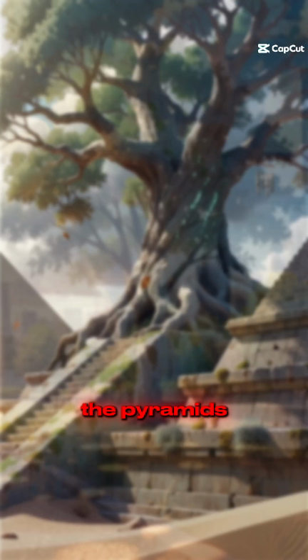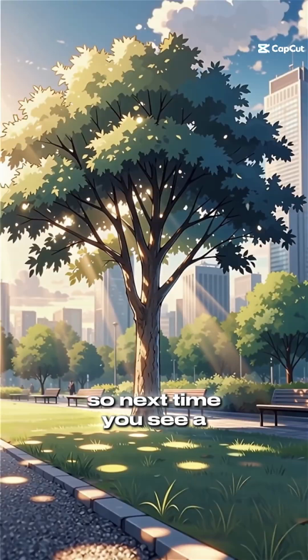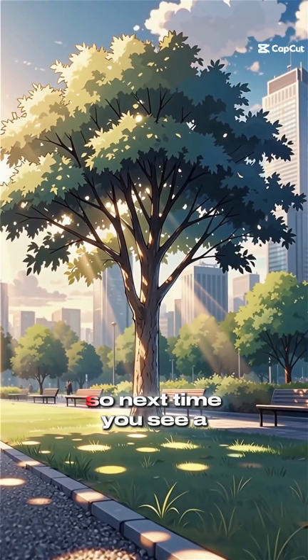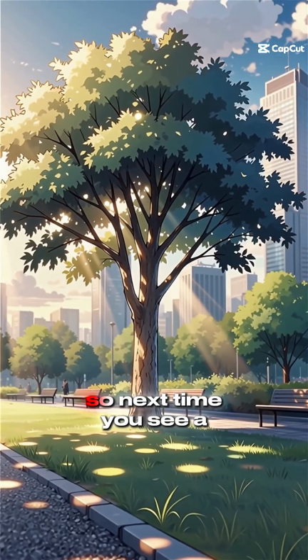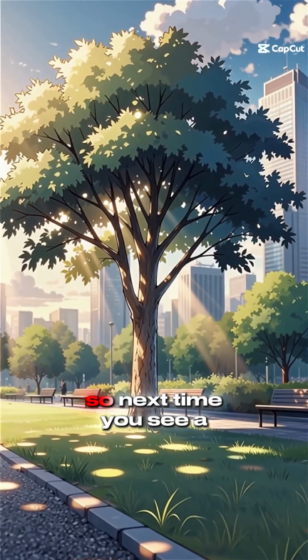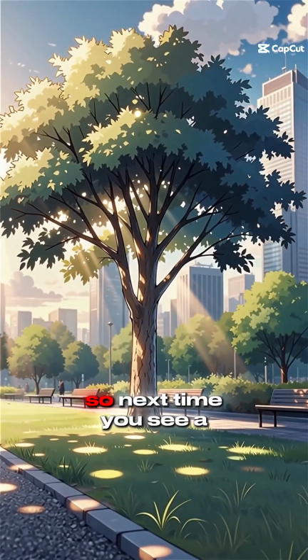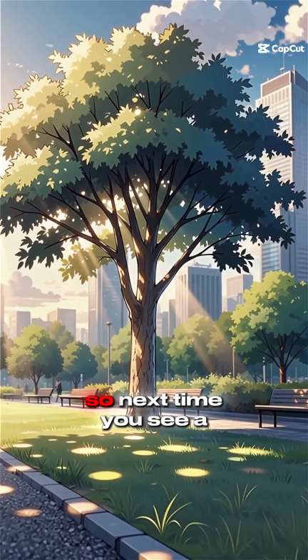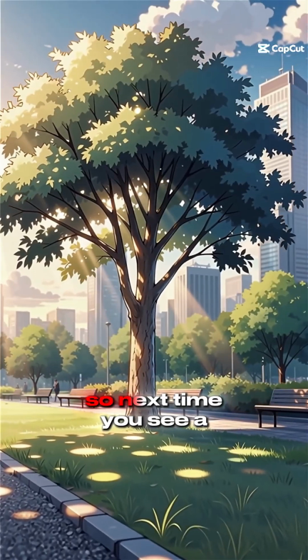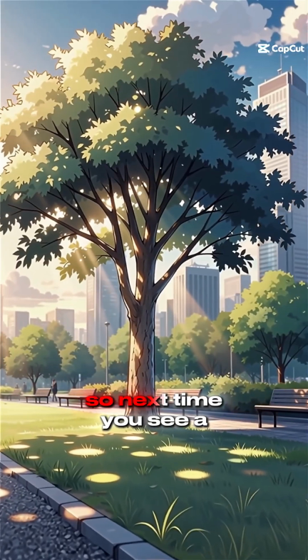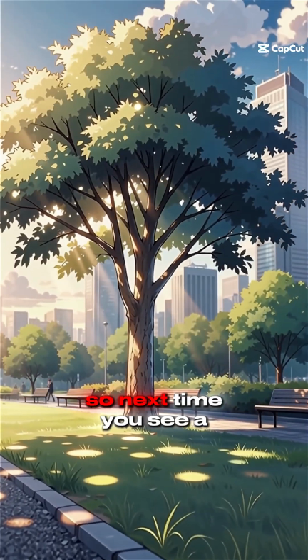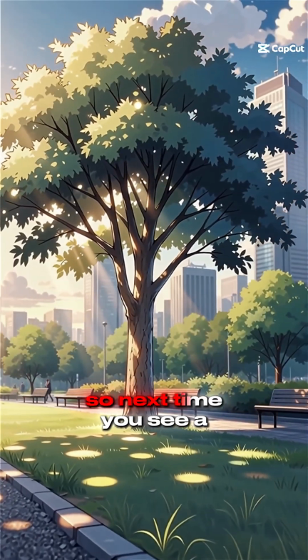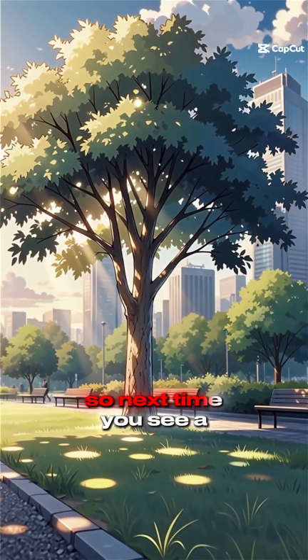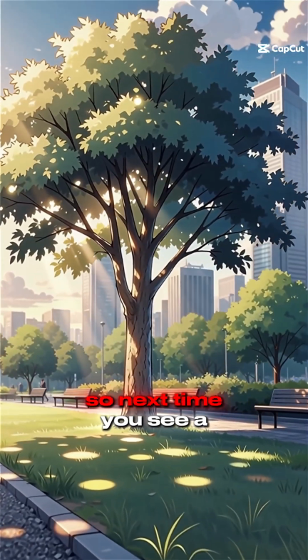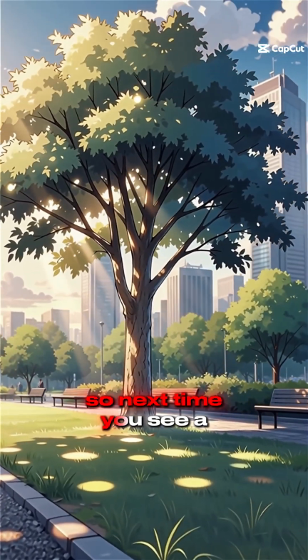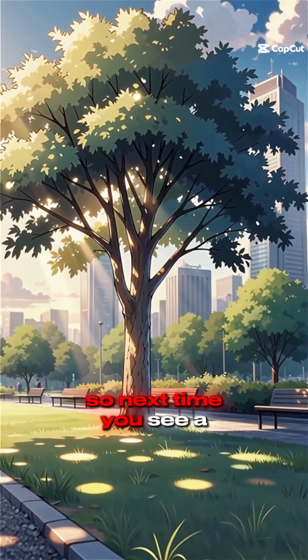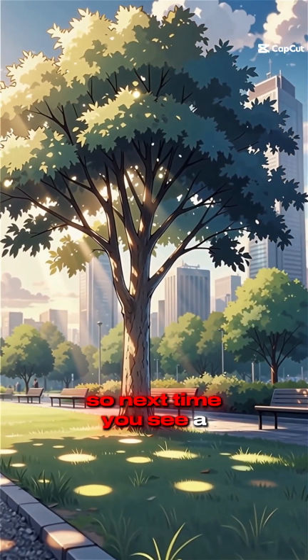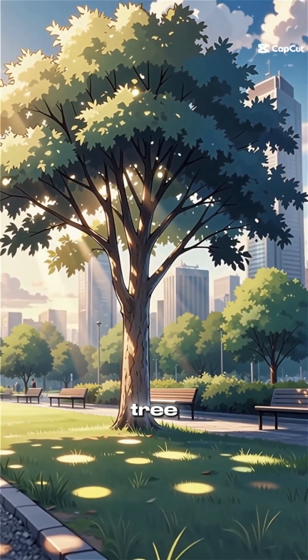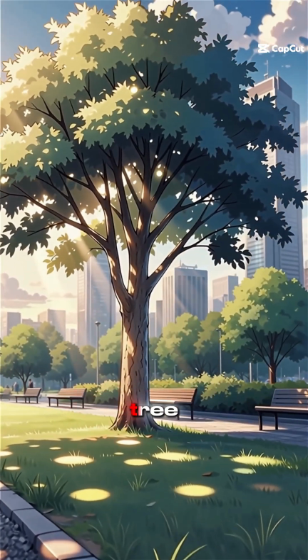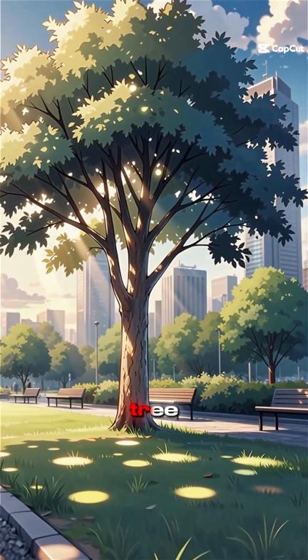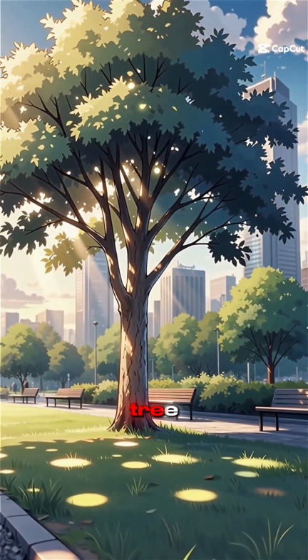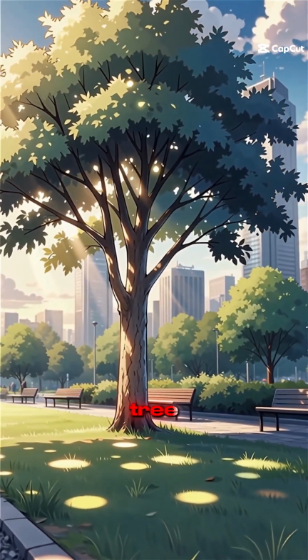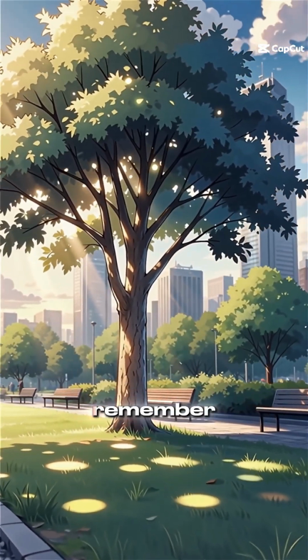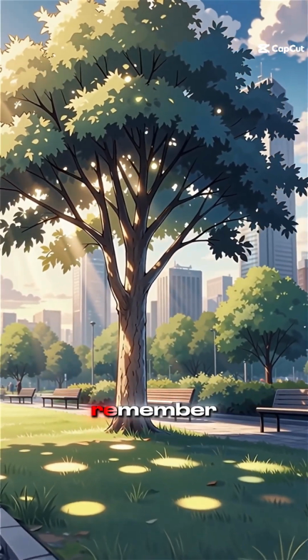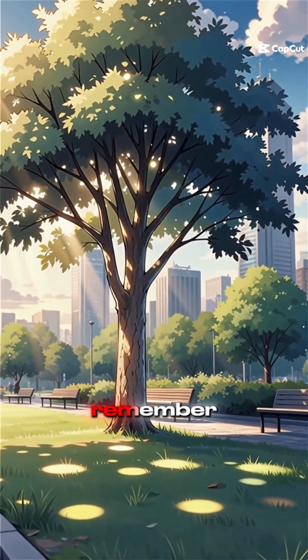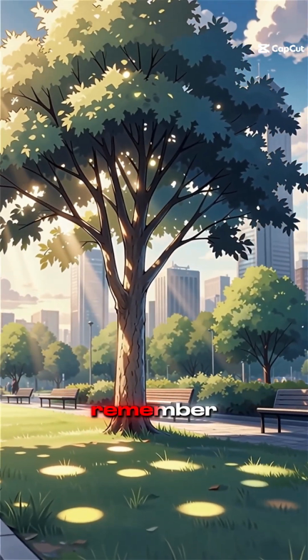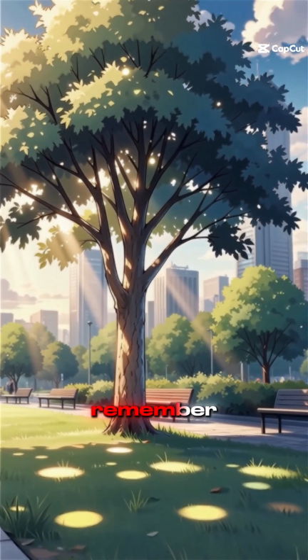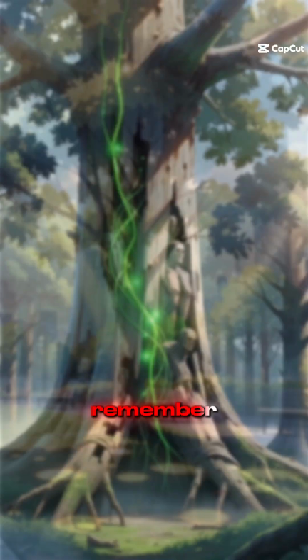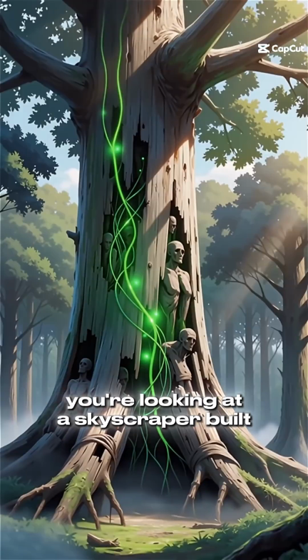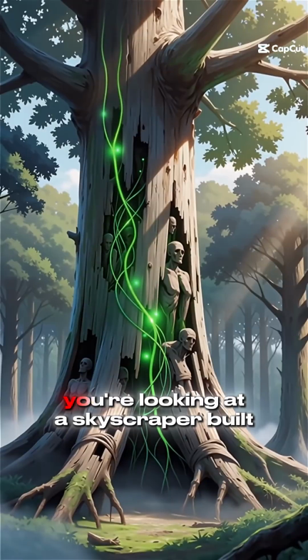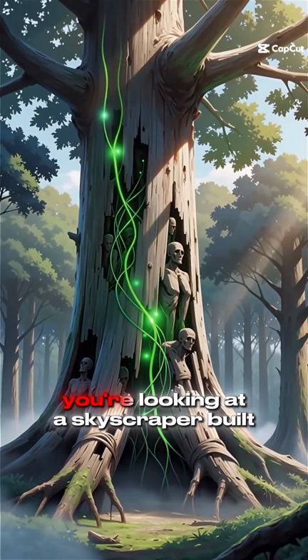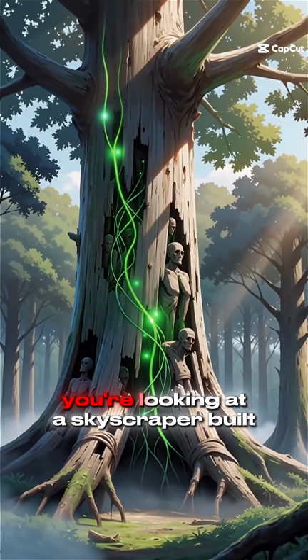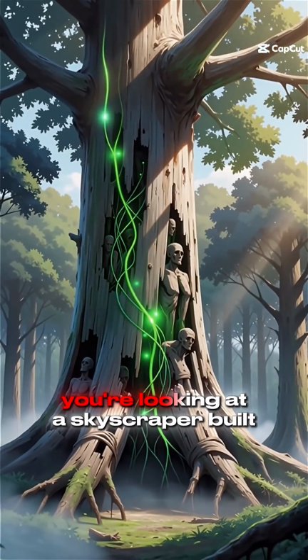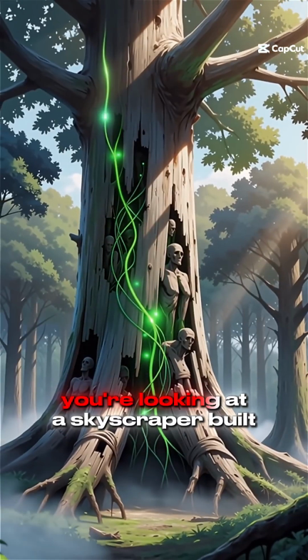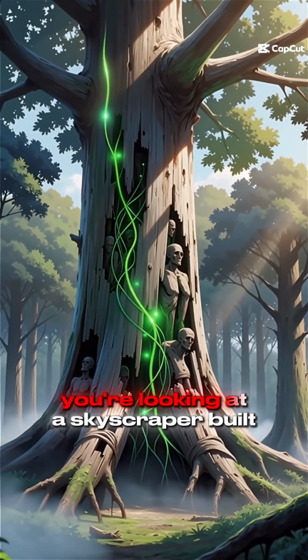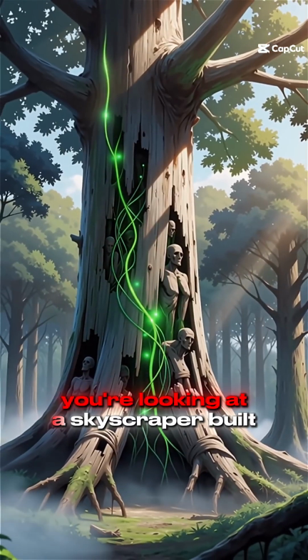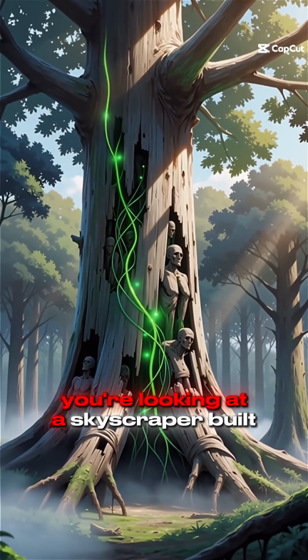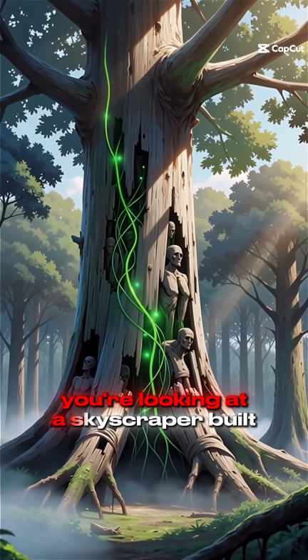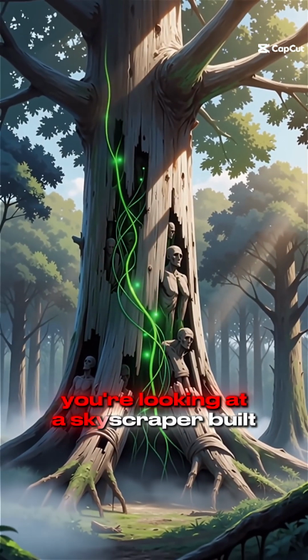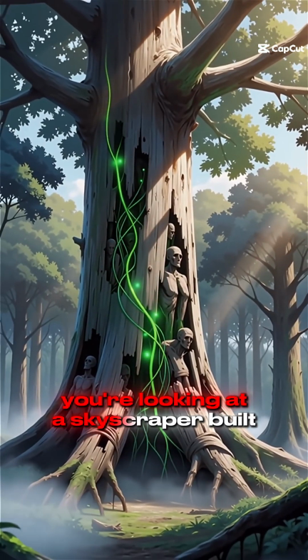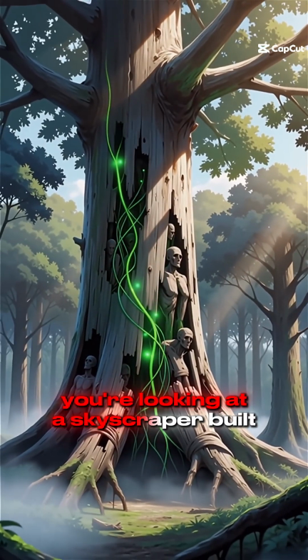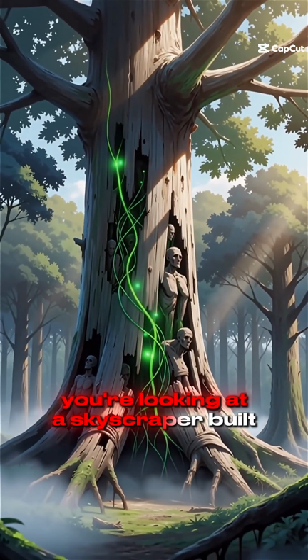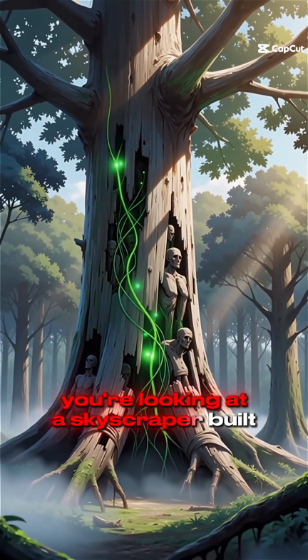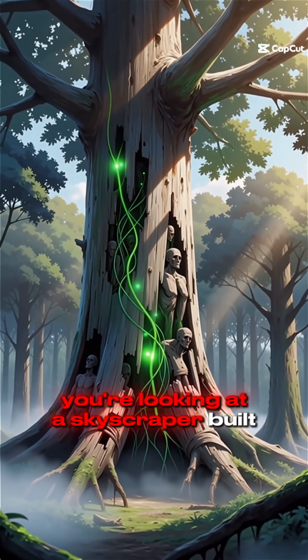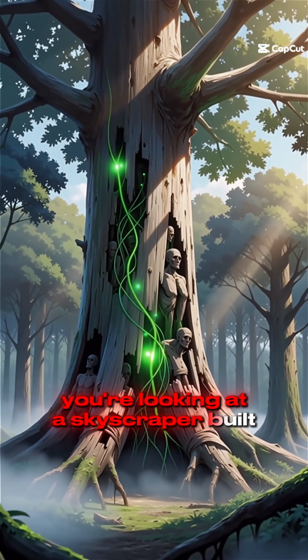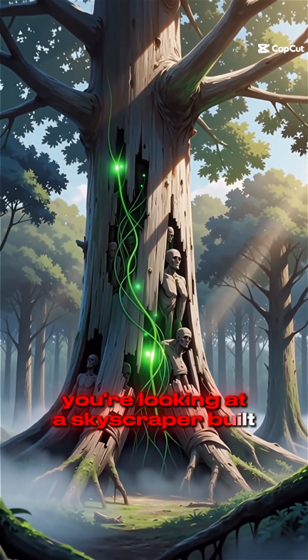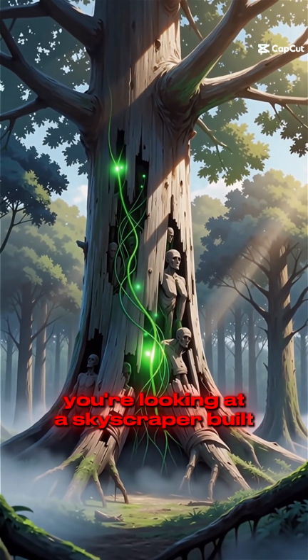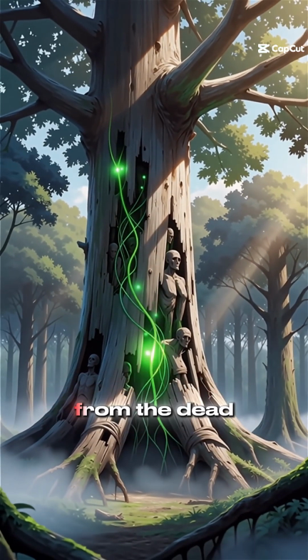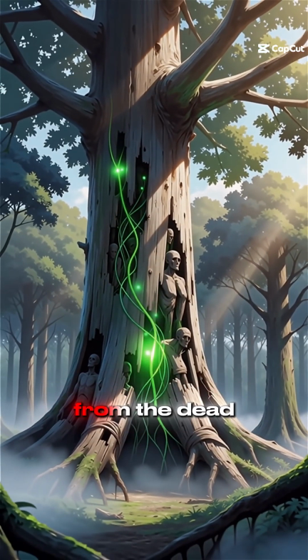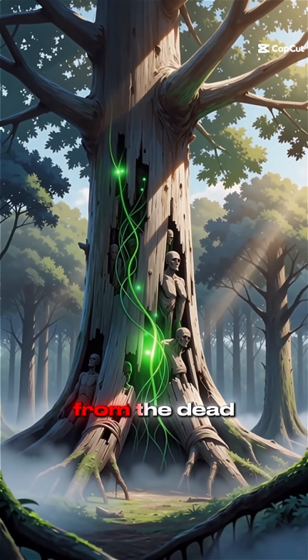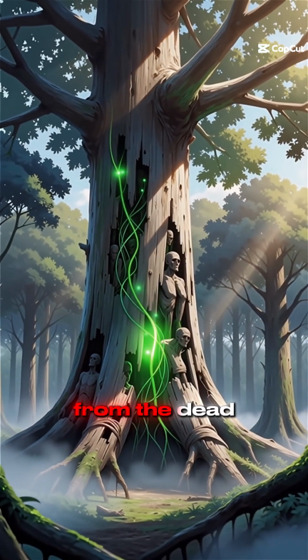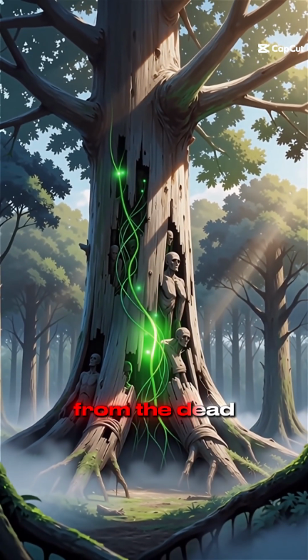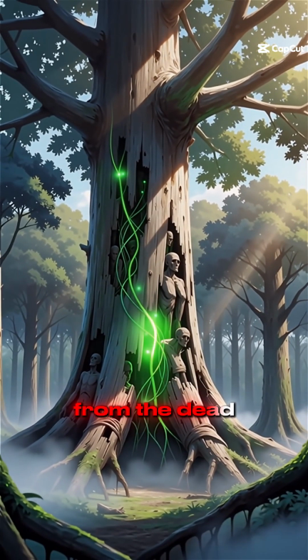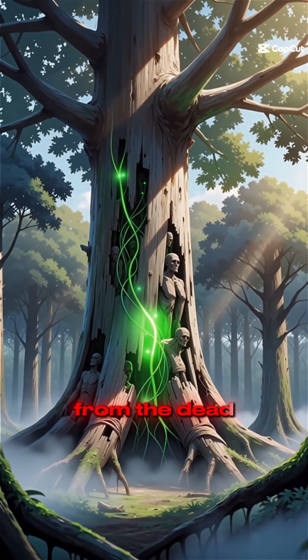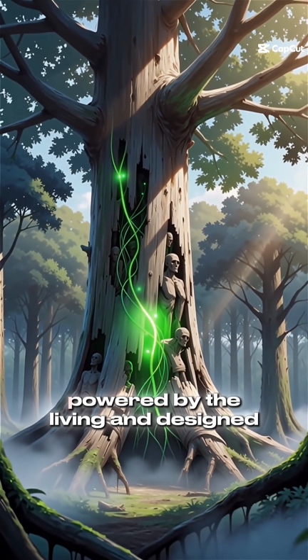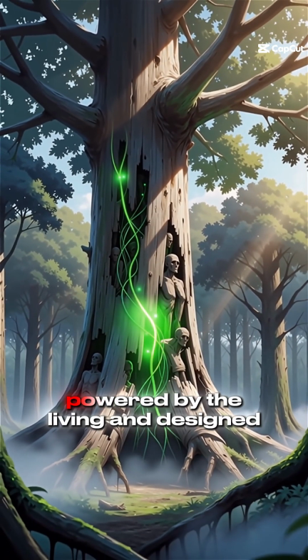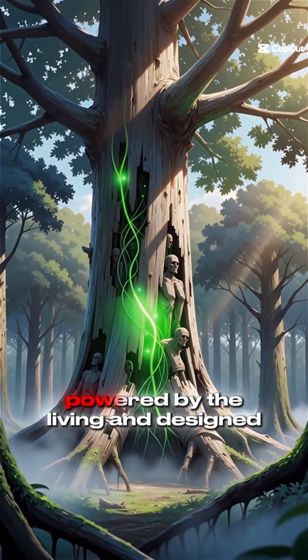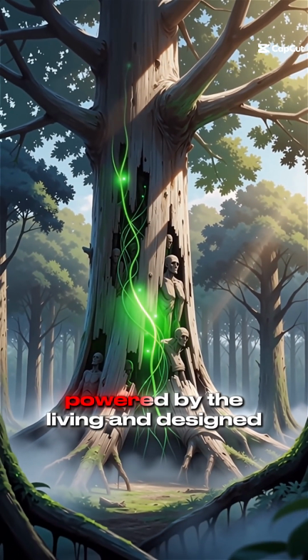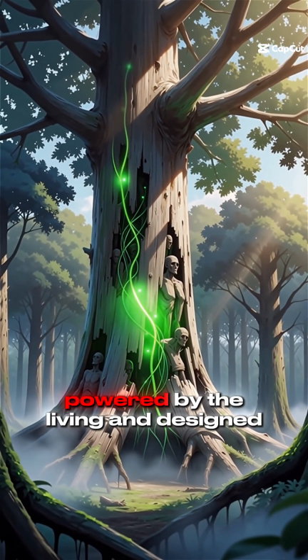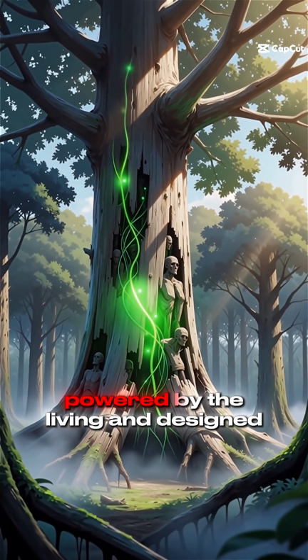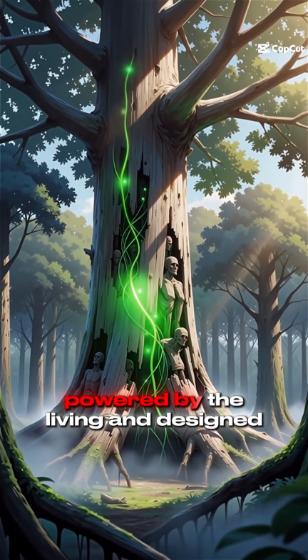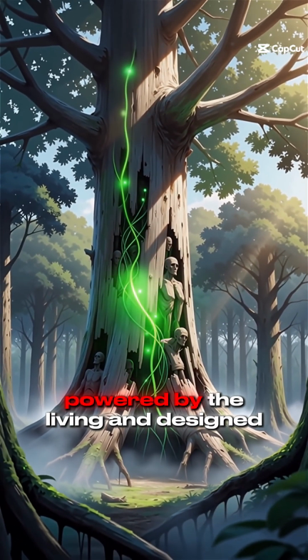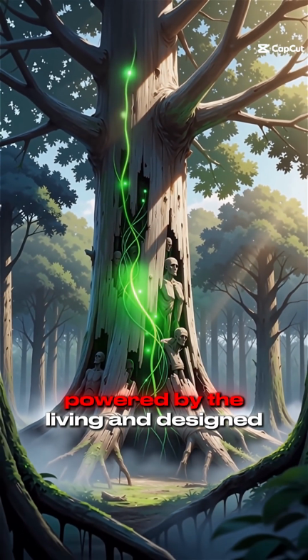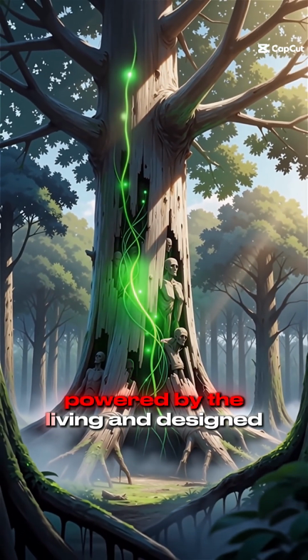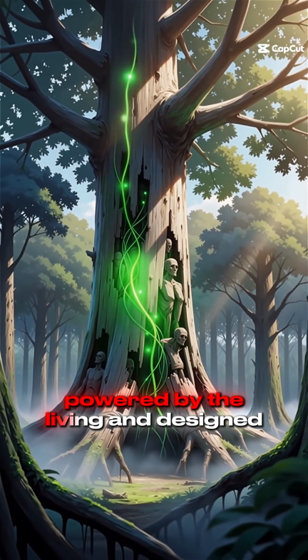So, next time you see a tree, remember: you're looking at a skyscraper built from the dead, powered by the living, and designed to live forever.